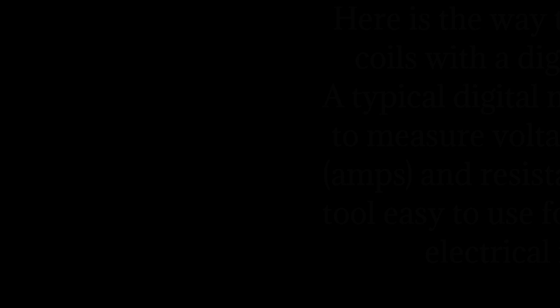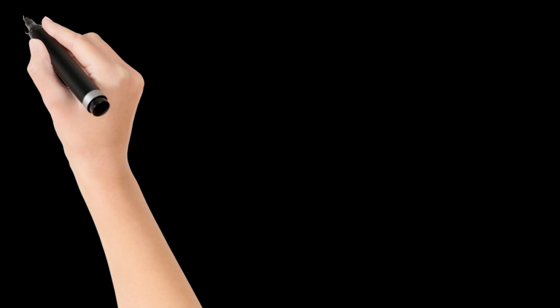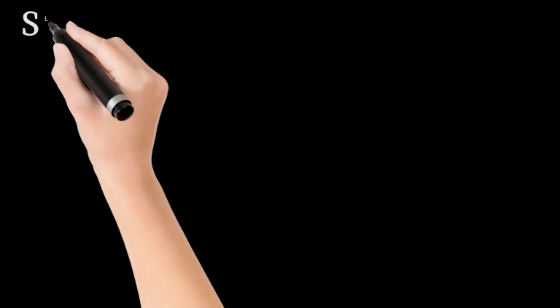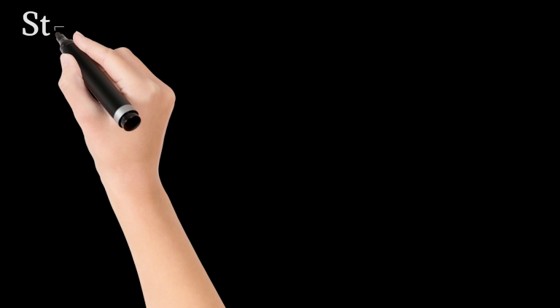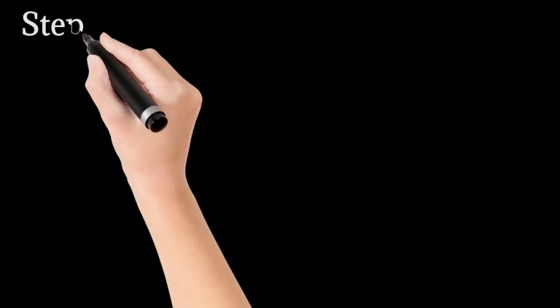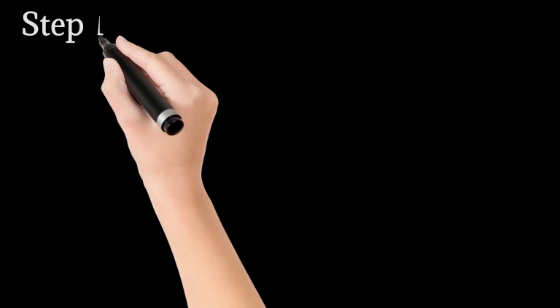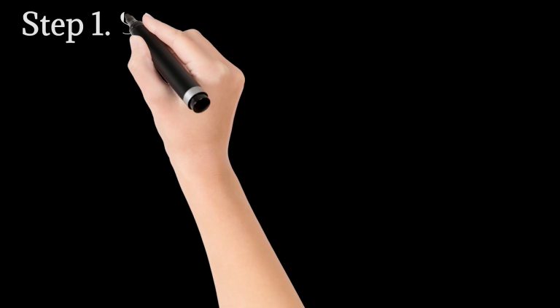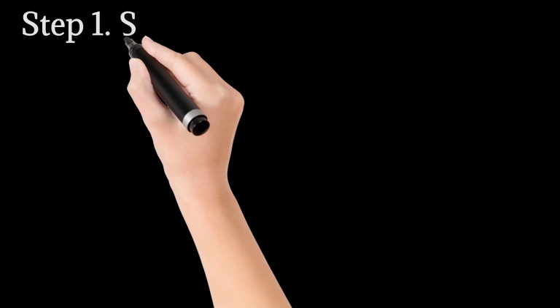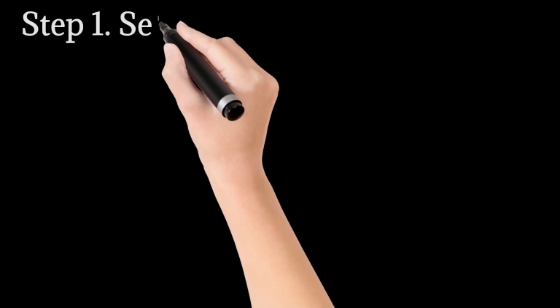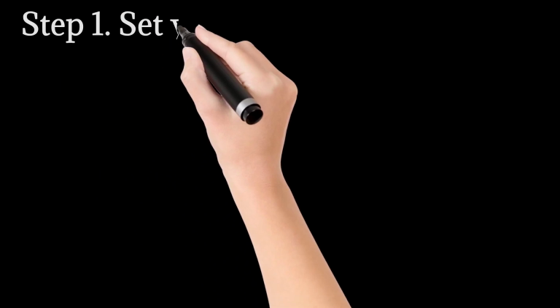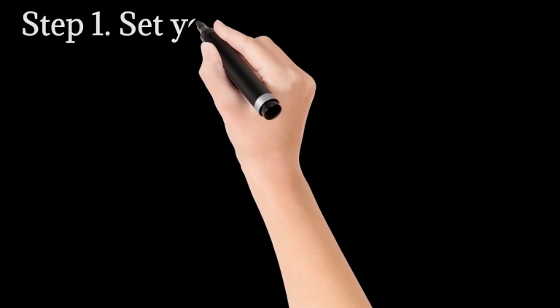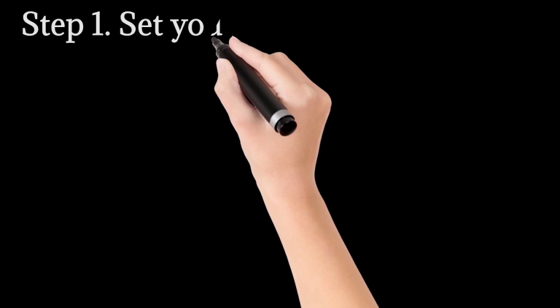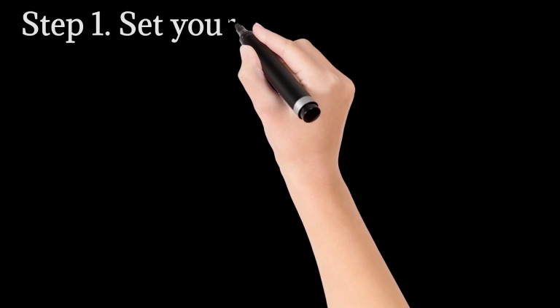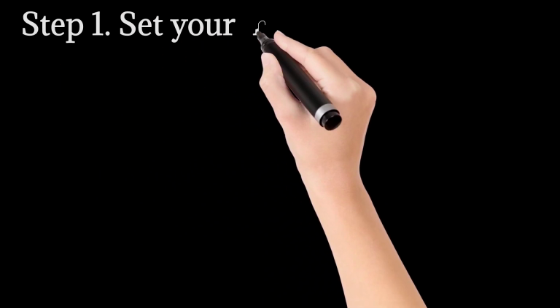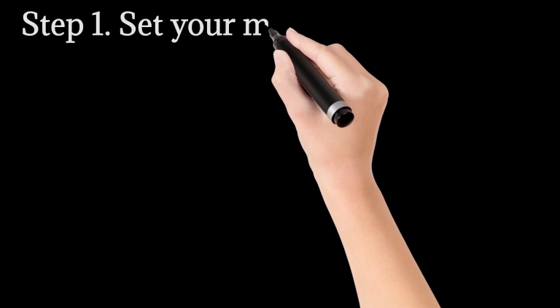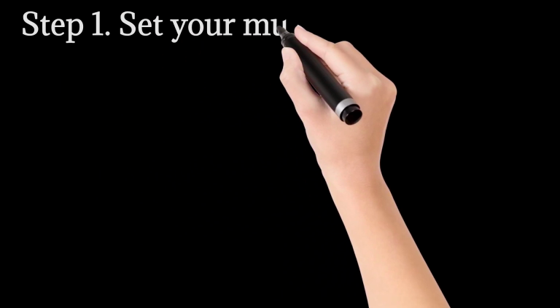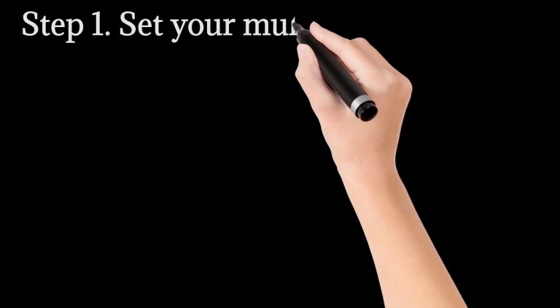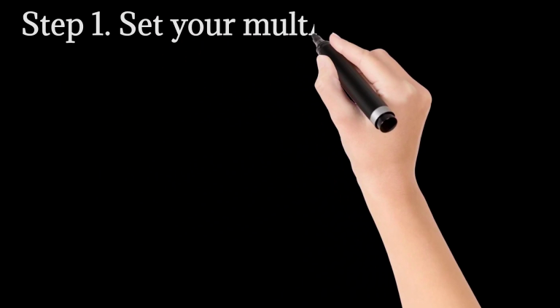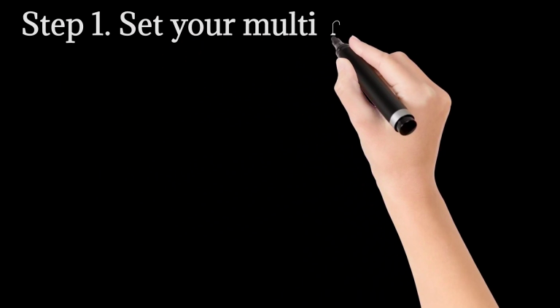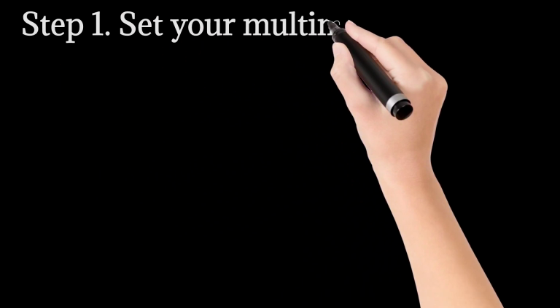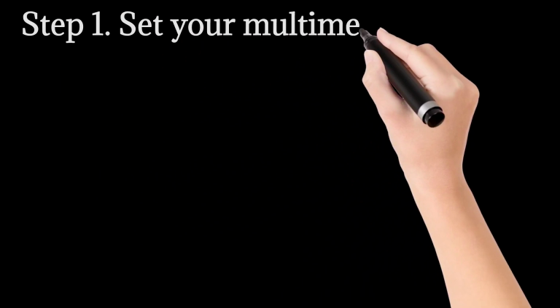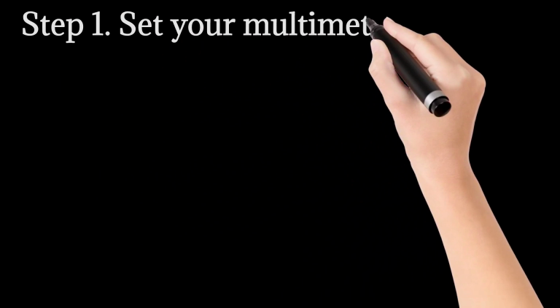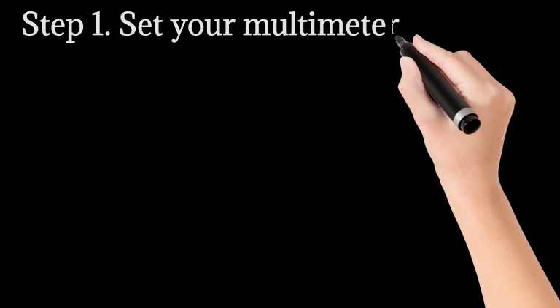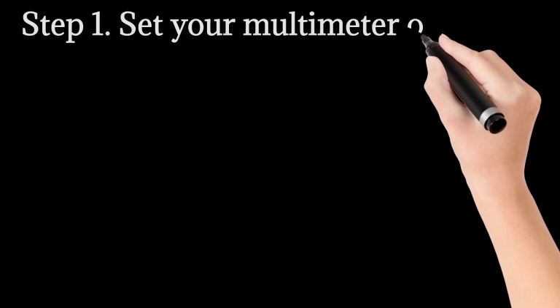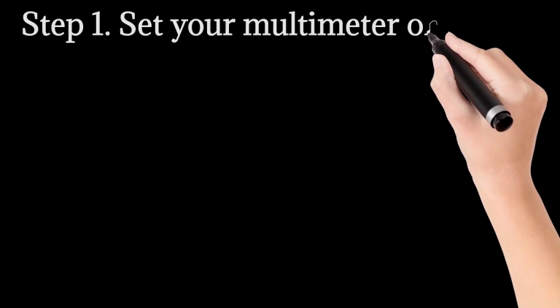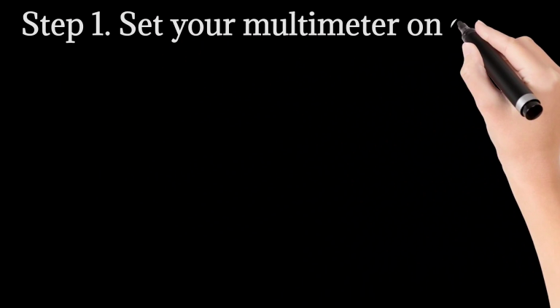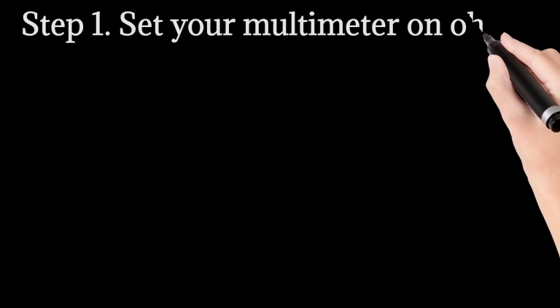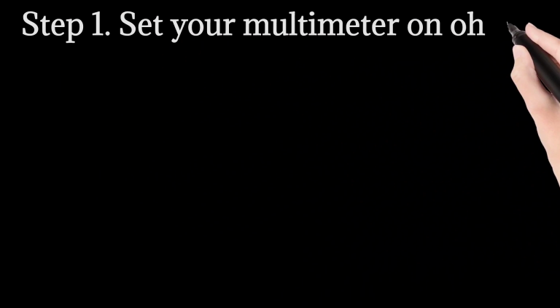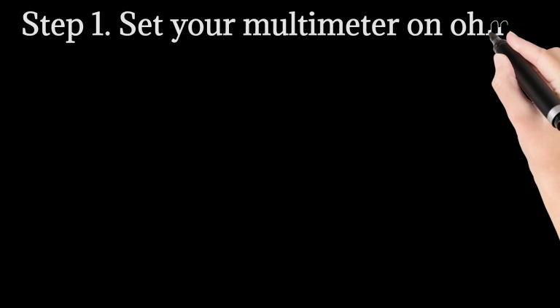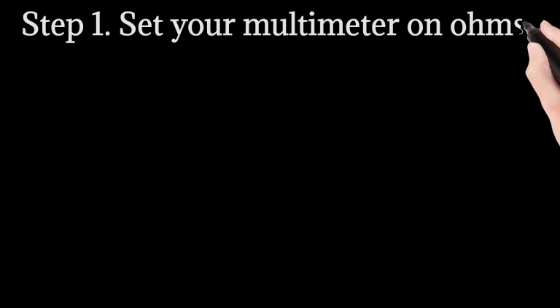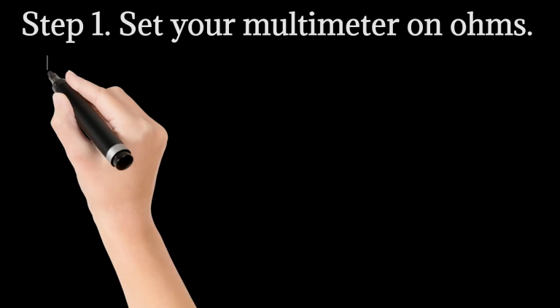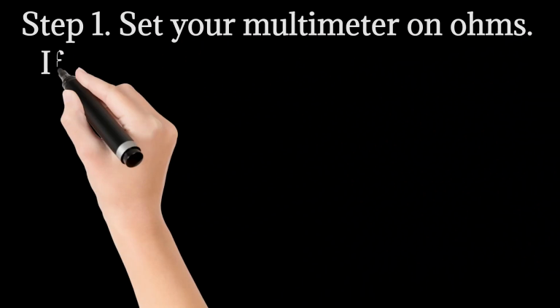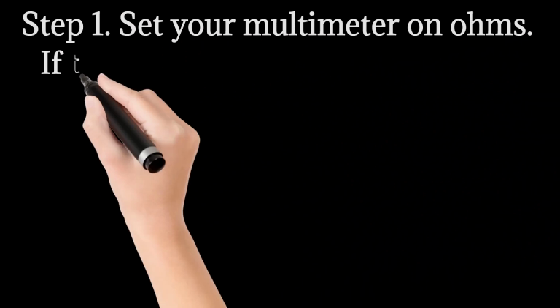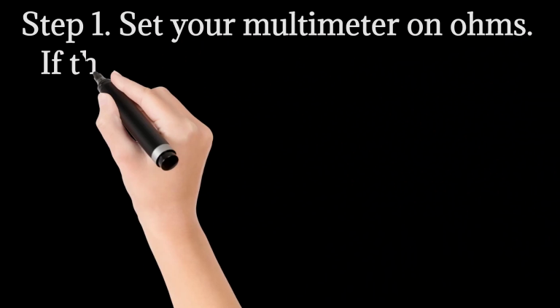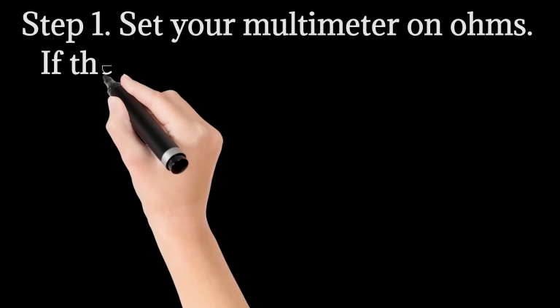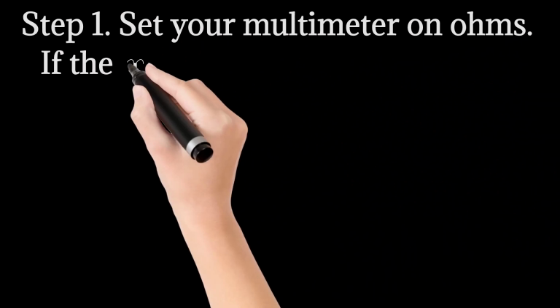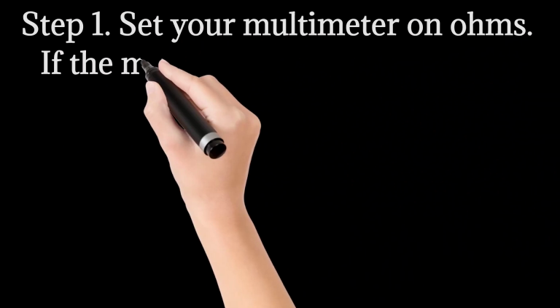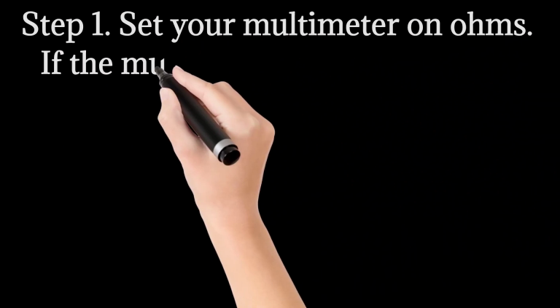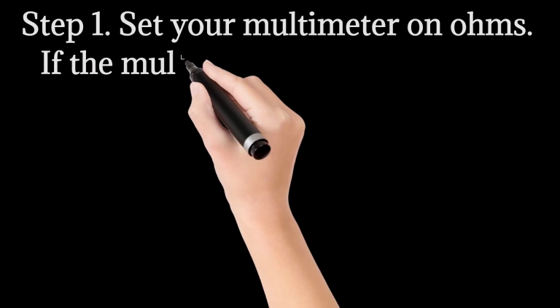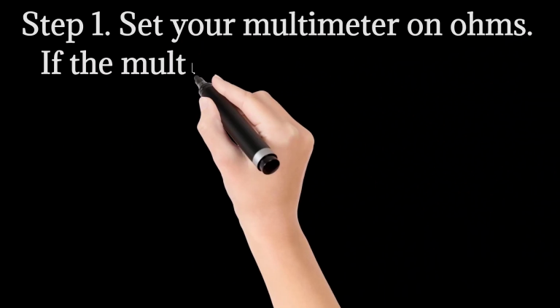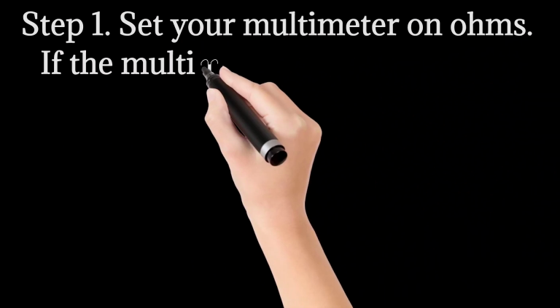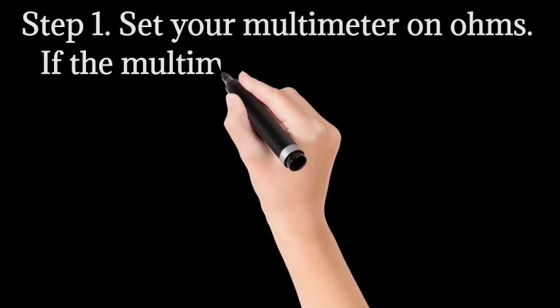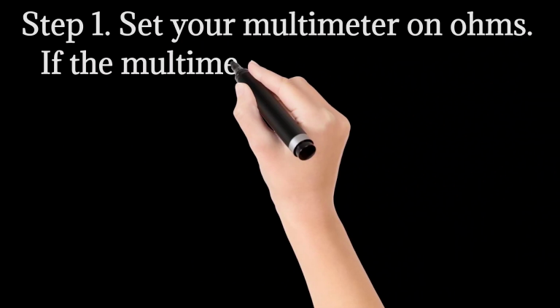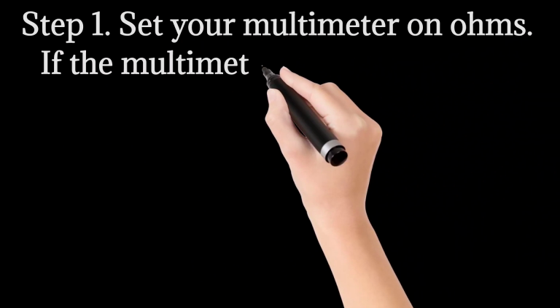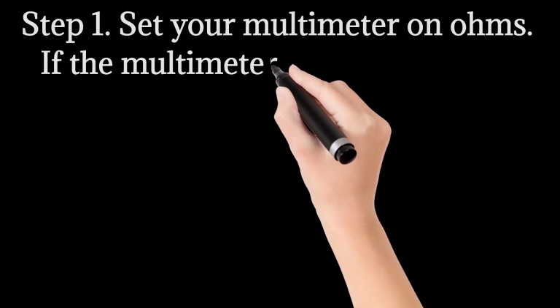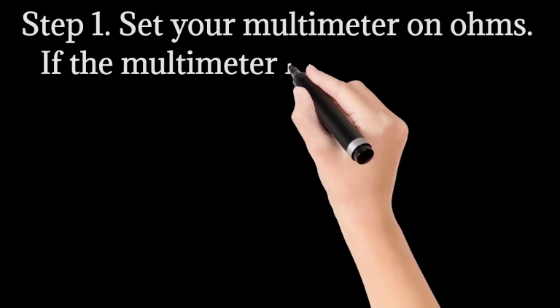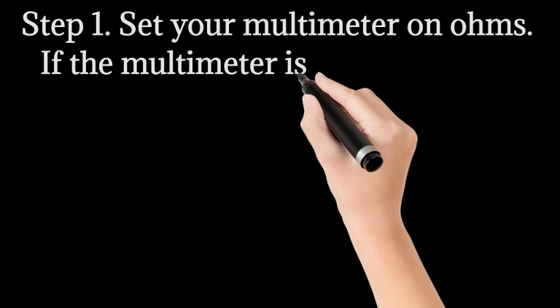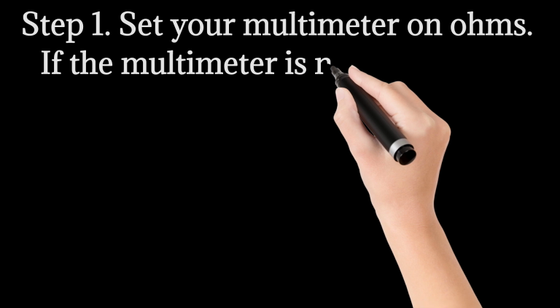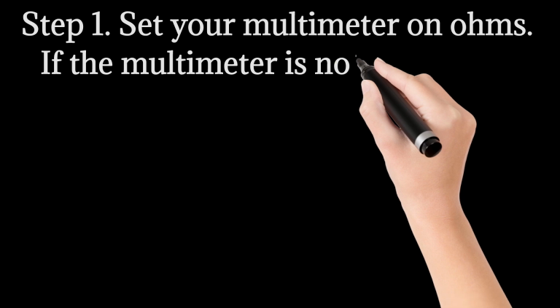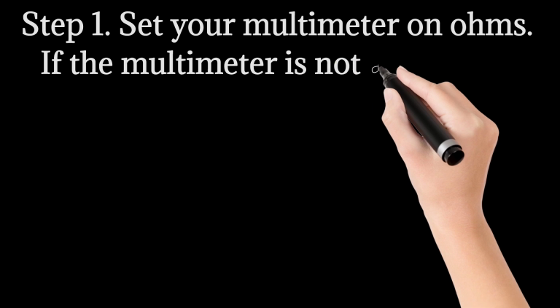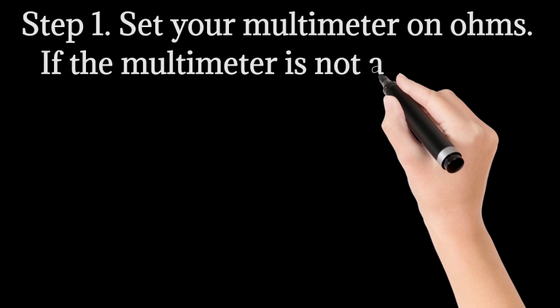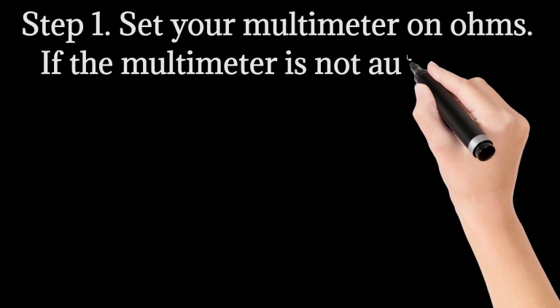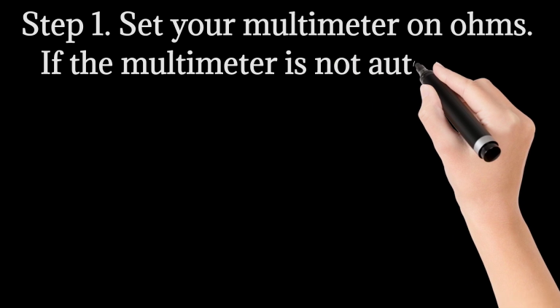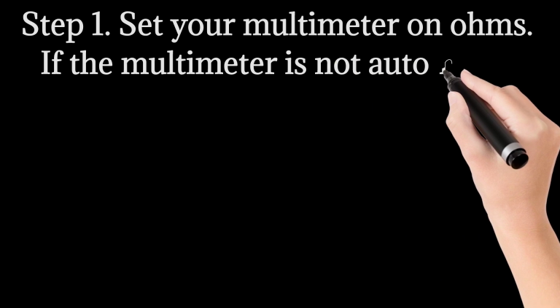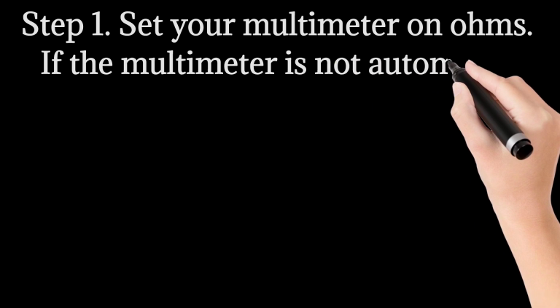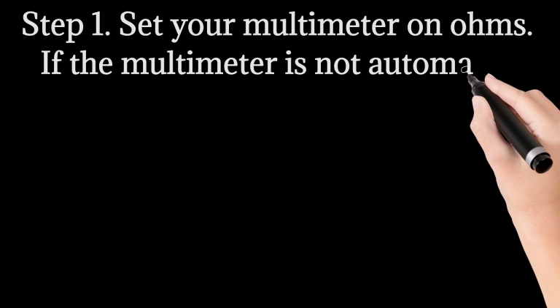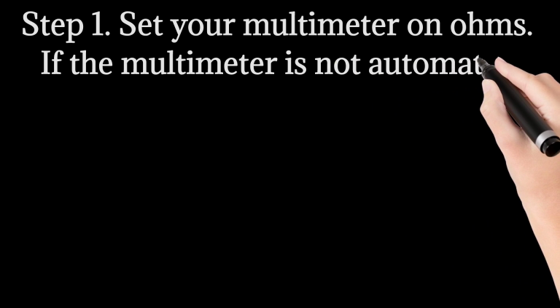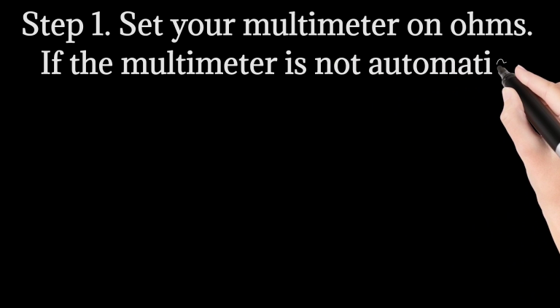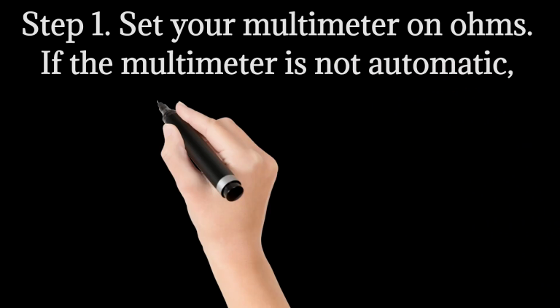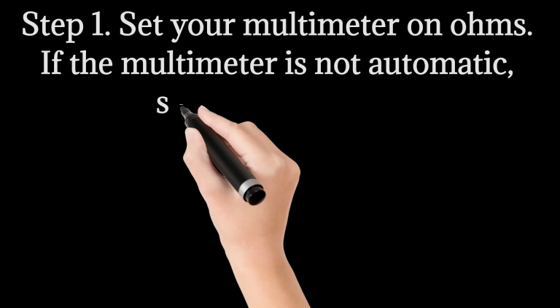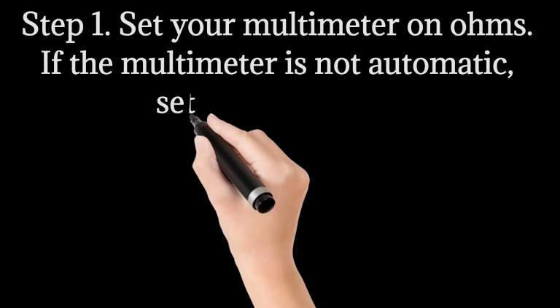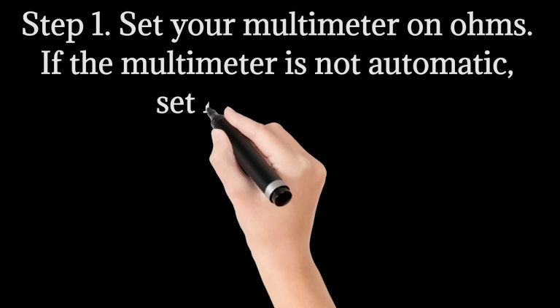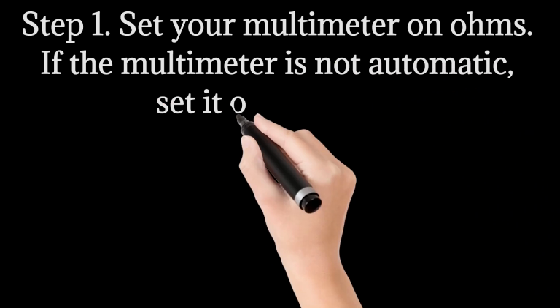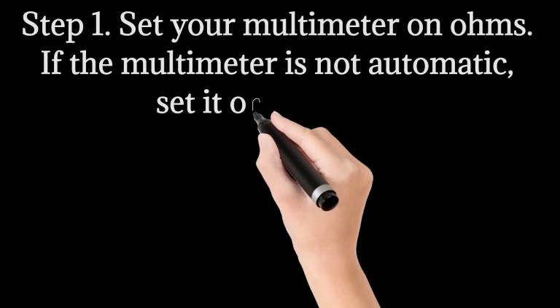Step 1: Set your multimeter on ohms. If the multimeter is not automatic, set it on 2k ohms.